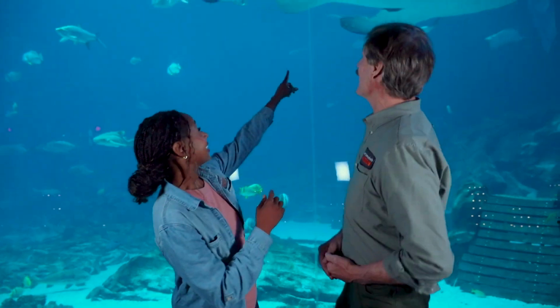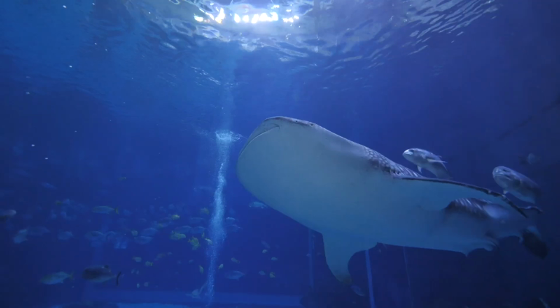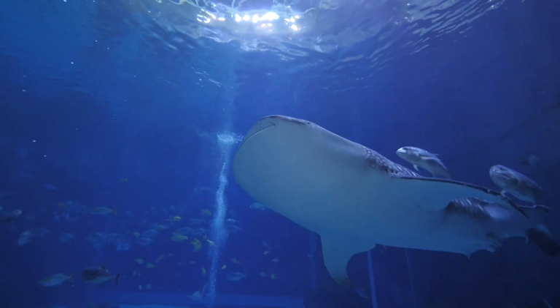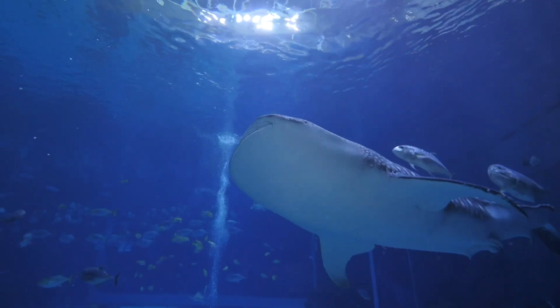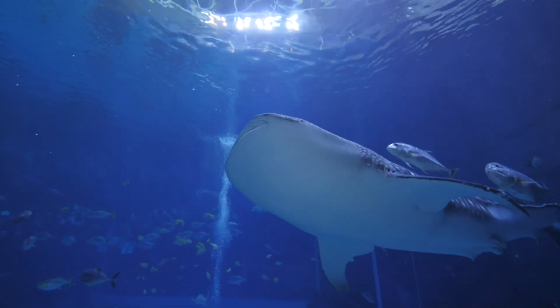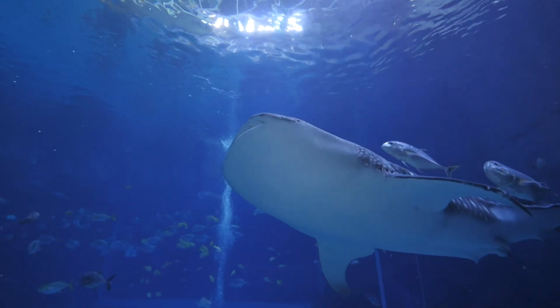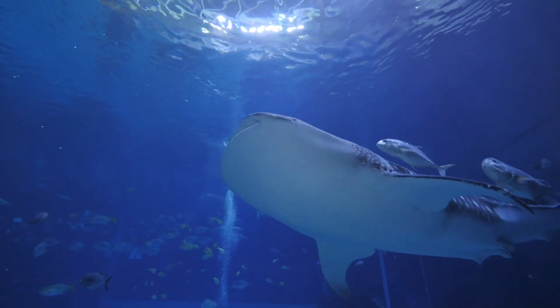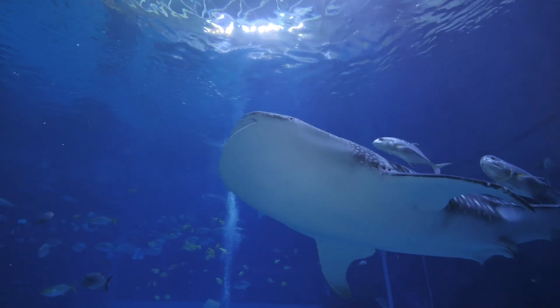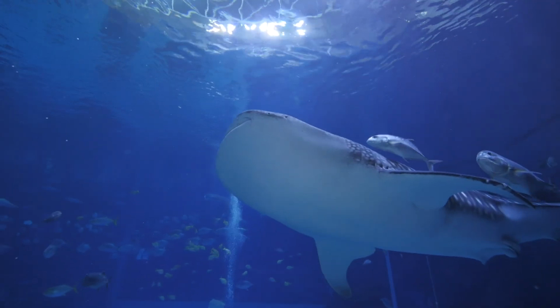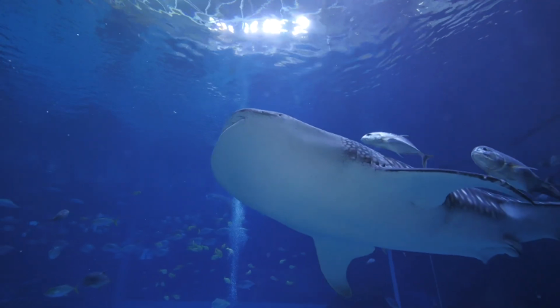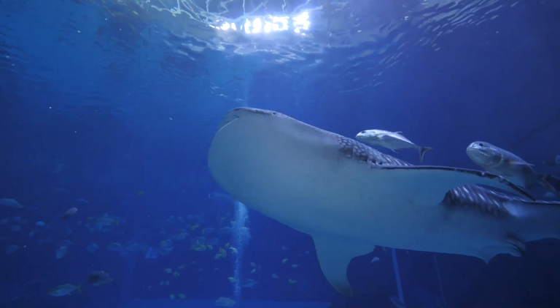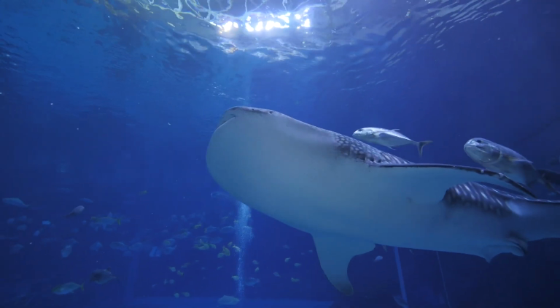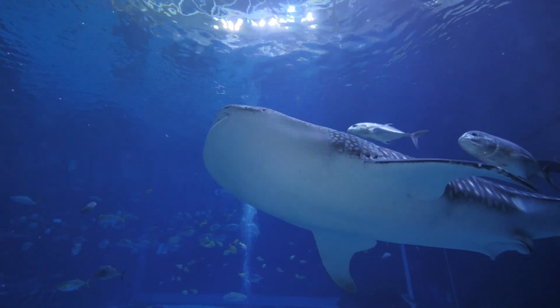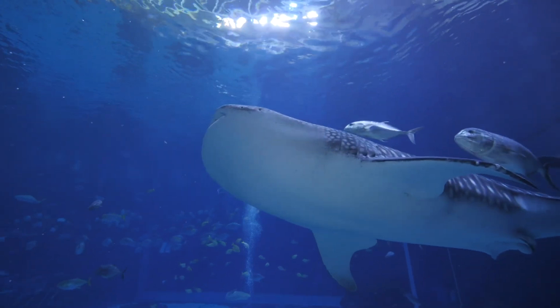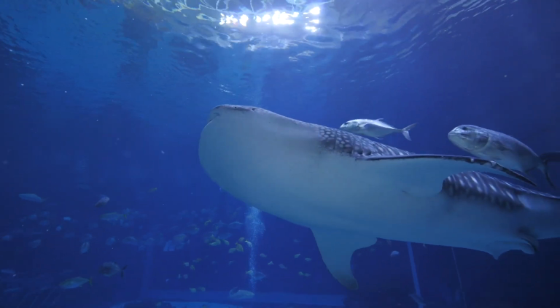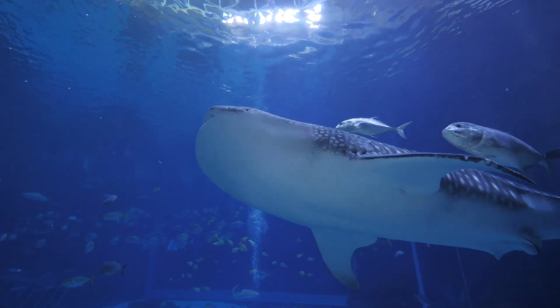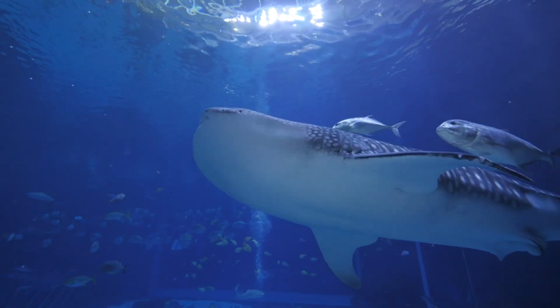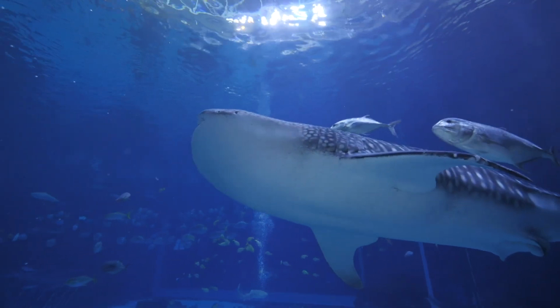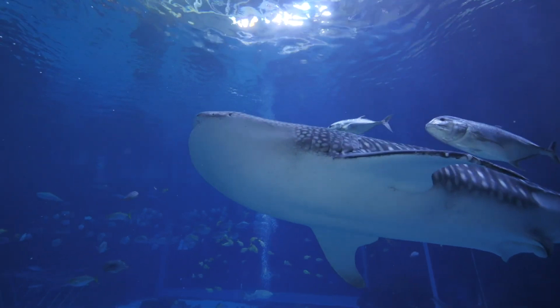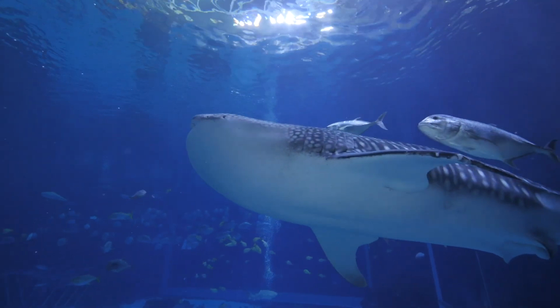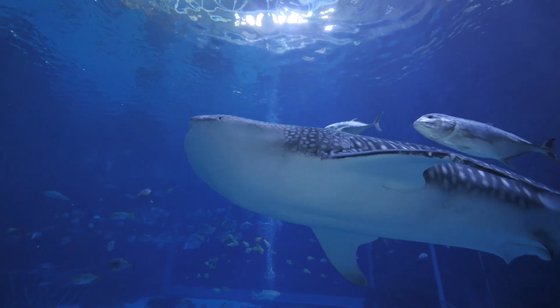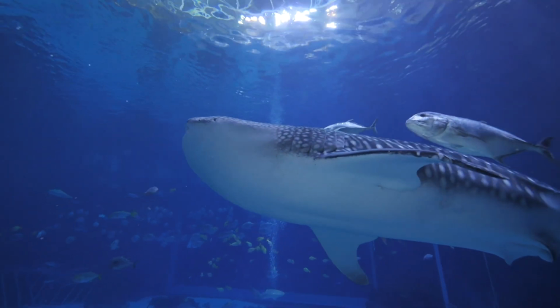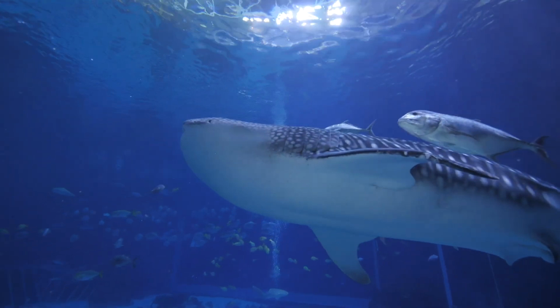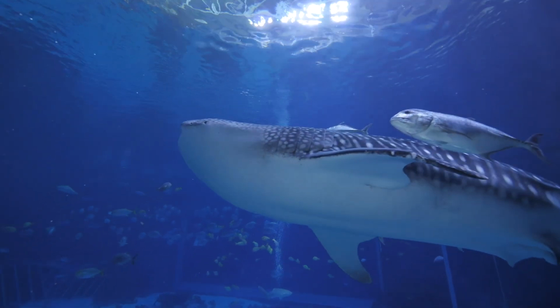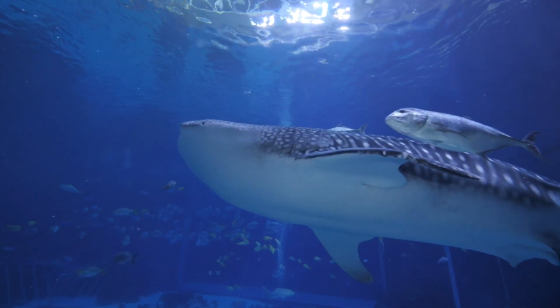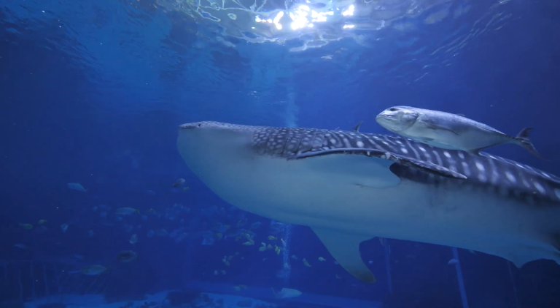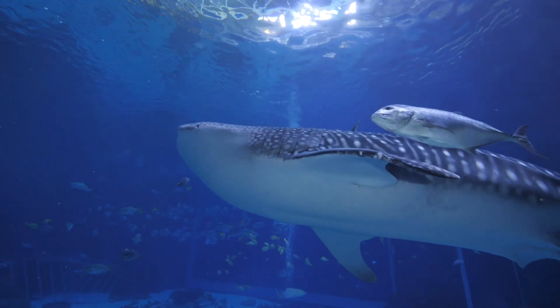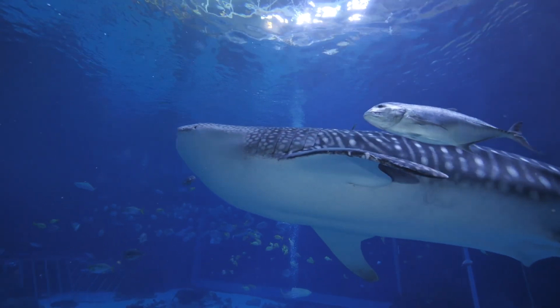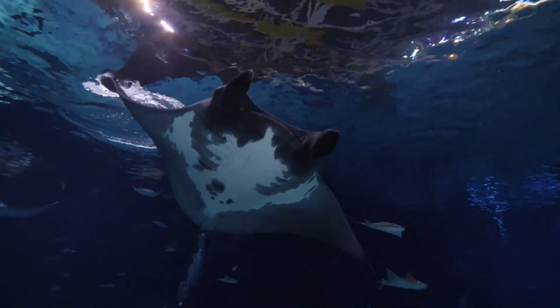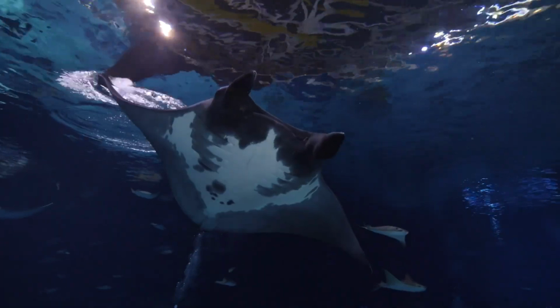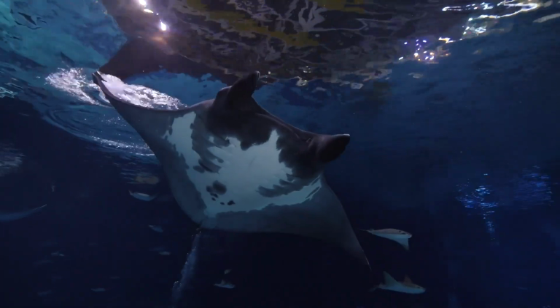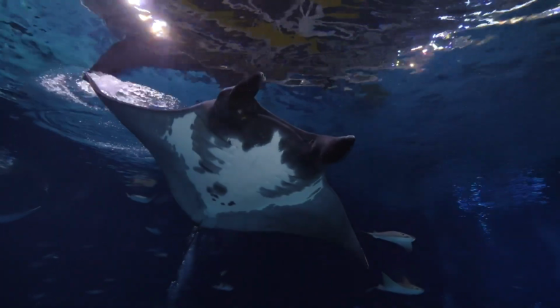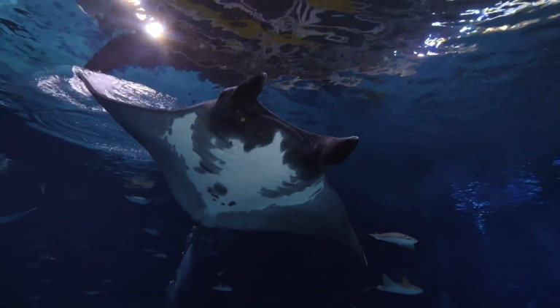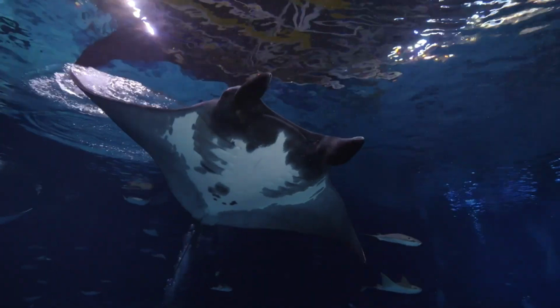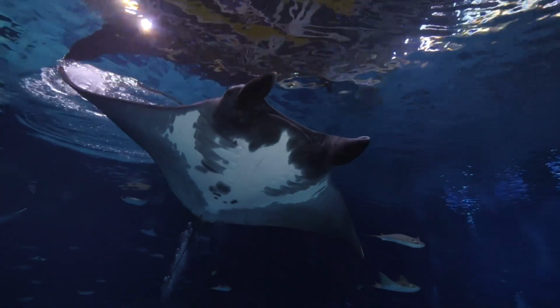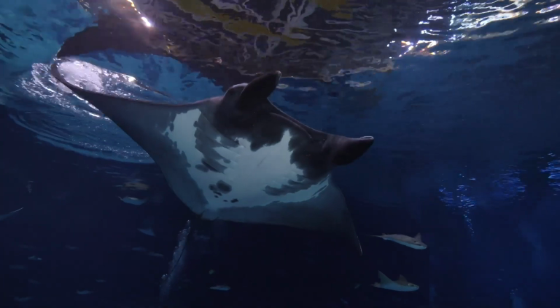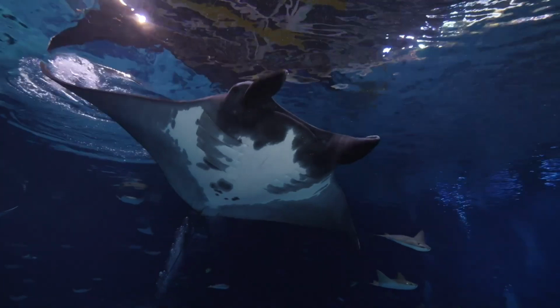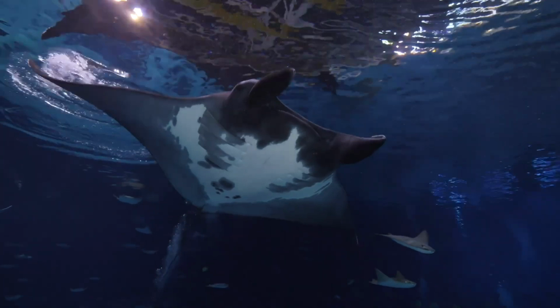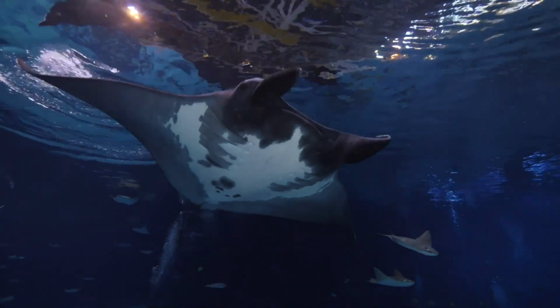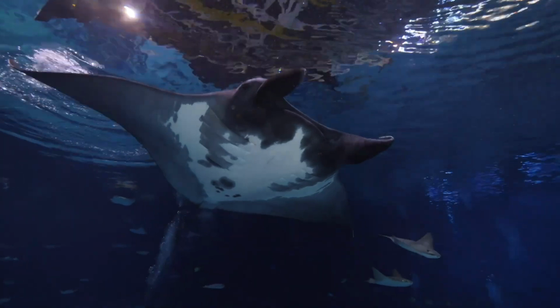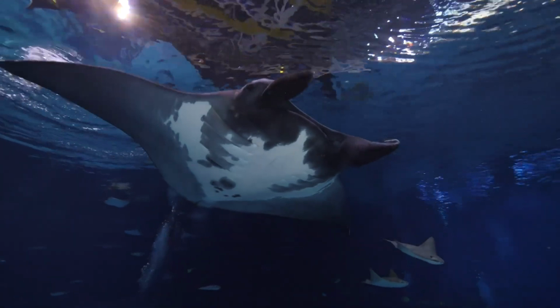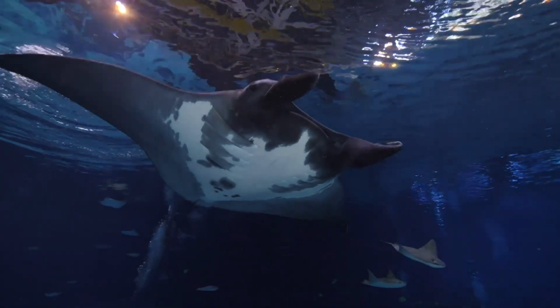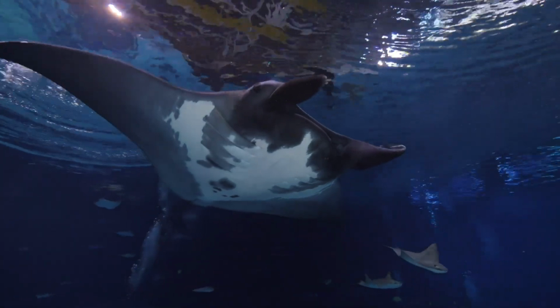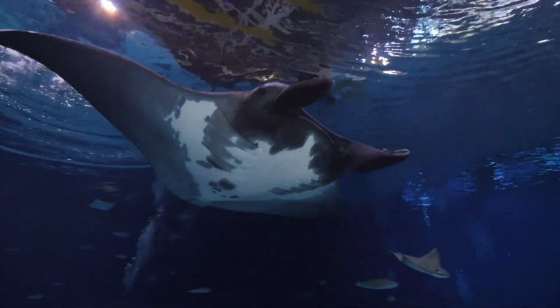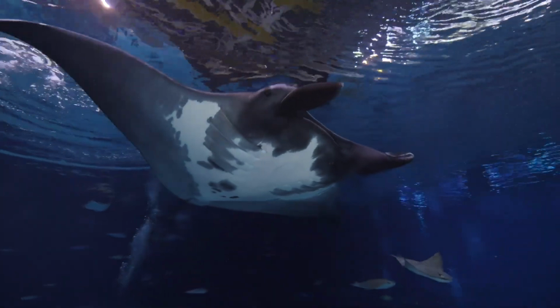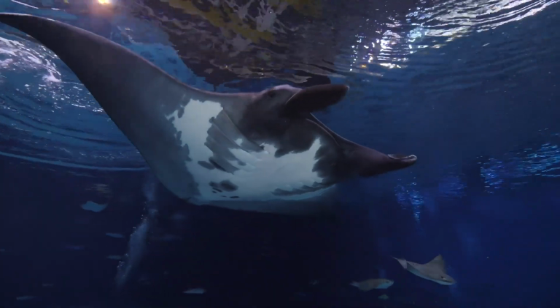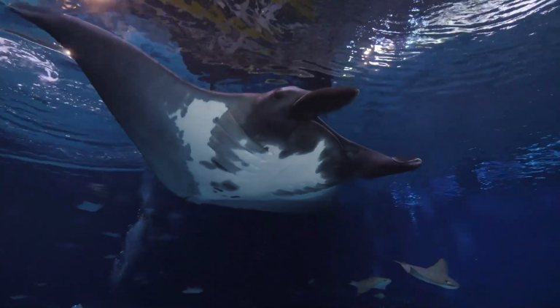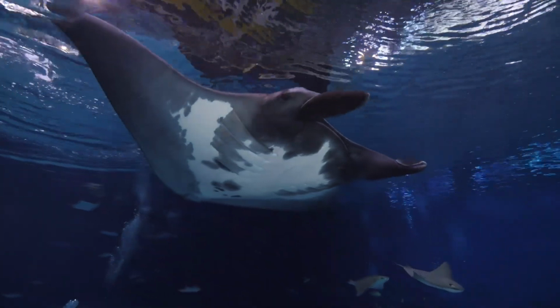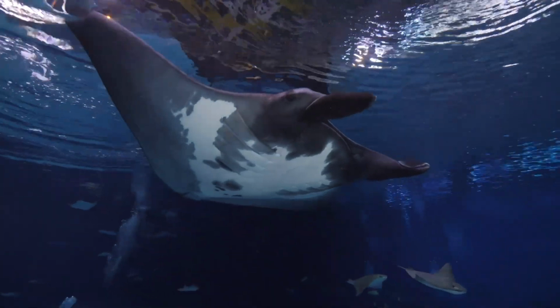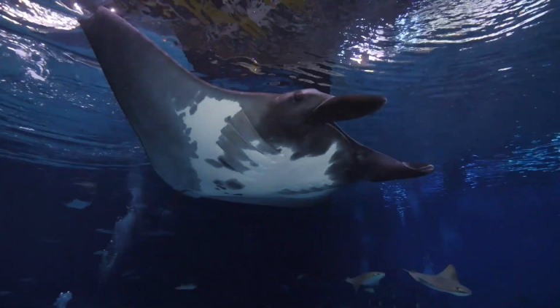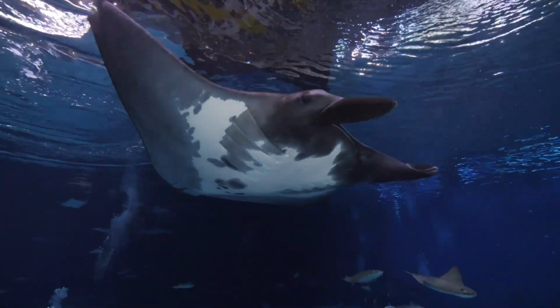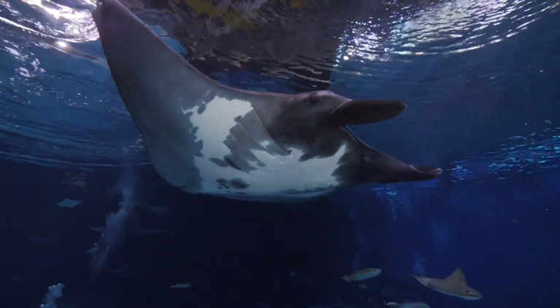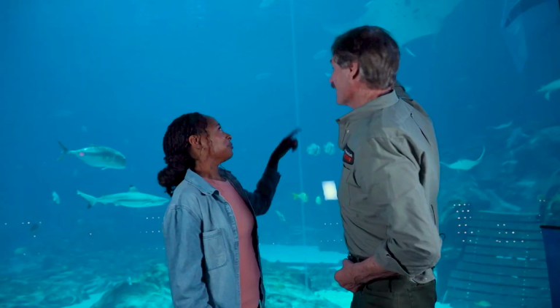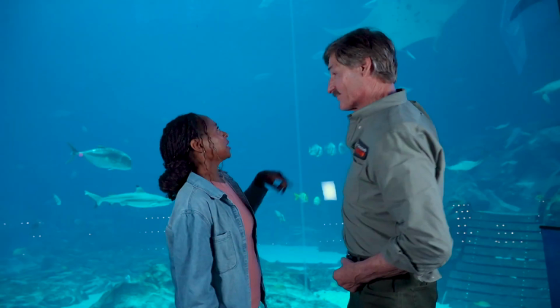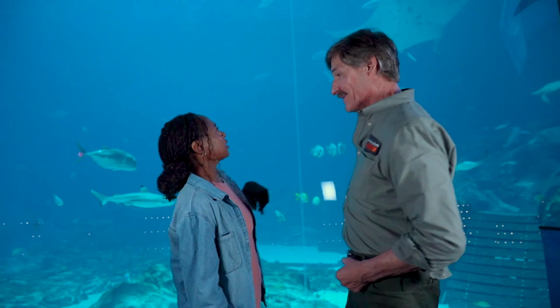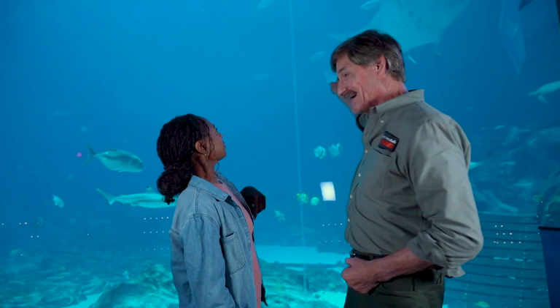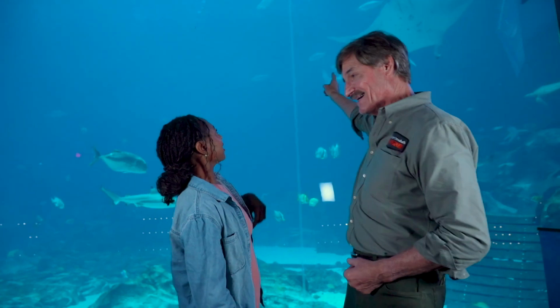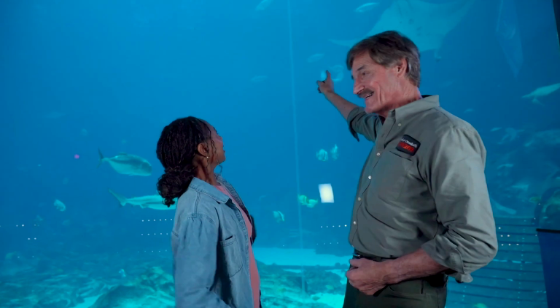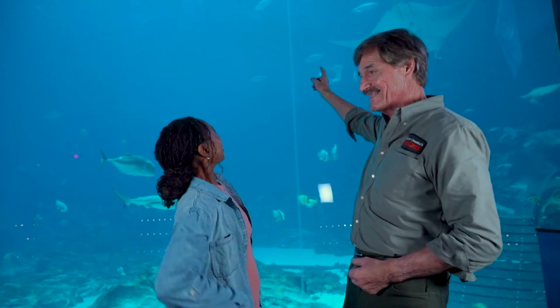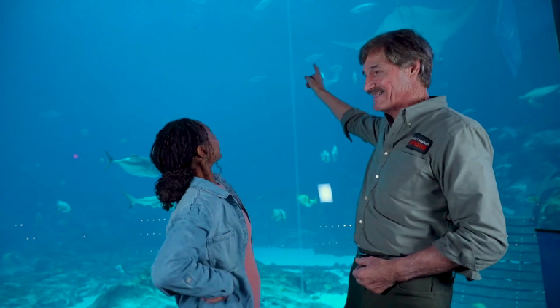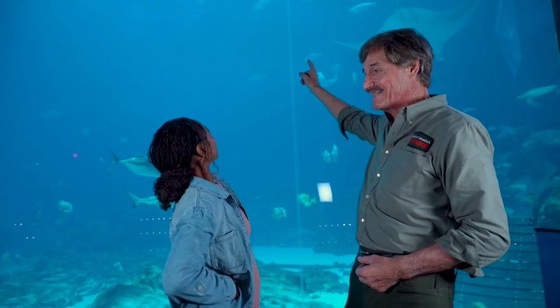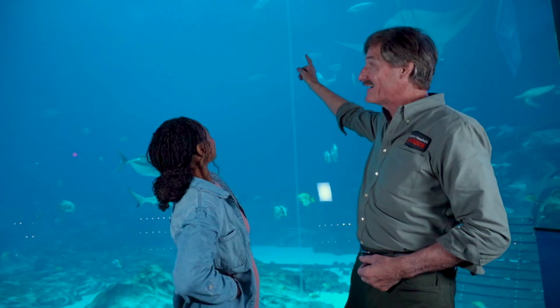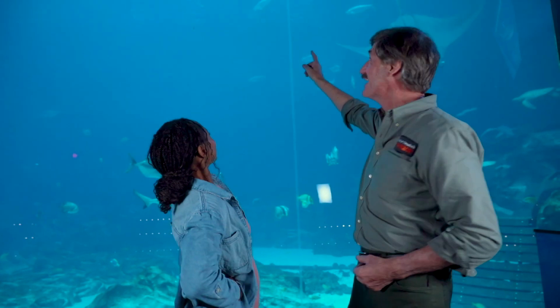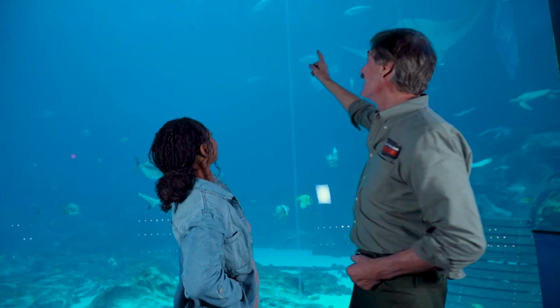And there goes one now, along with a ray — a manta ray. A different ray. Bigger ray. Slightly.